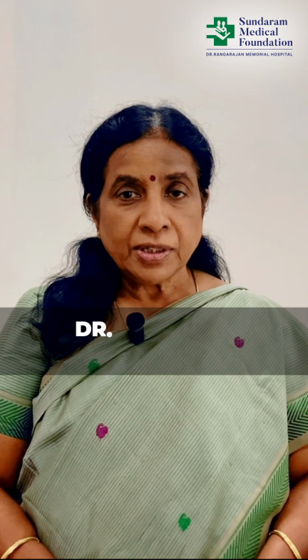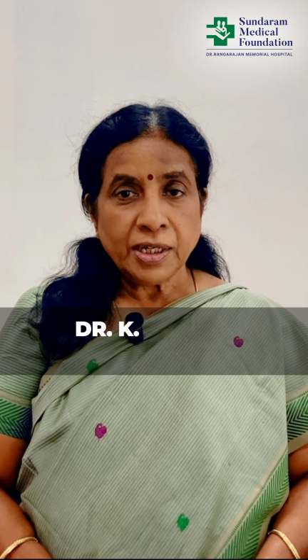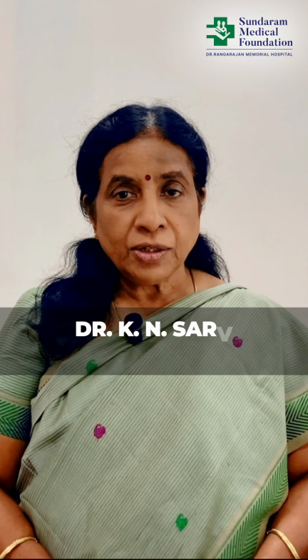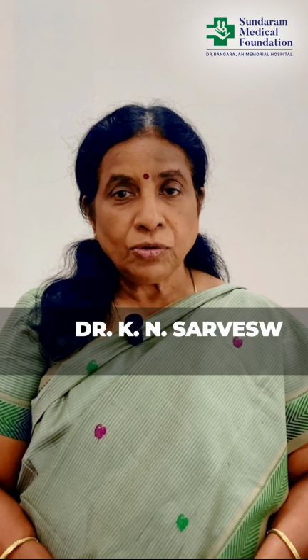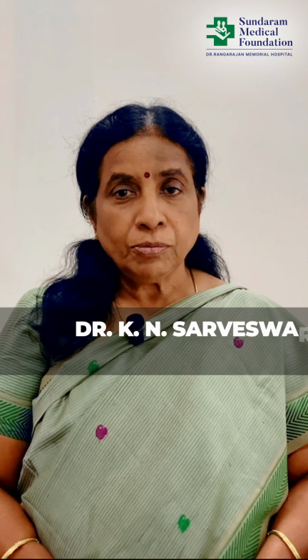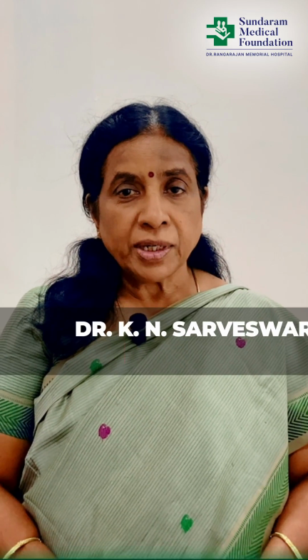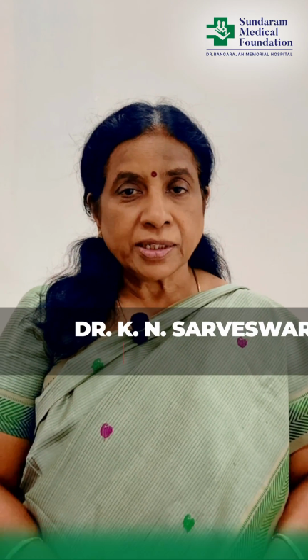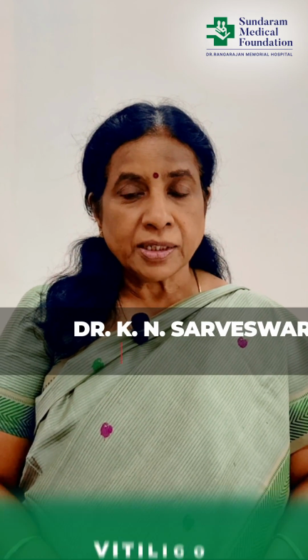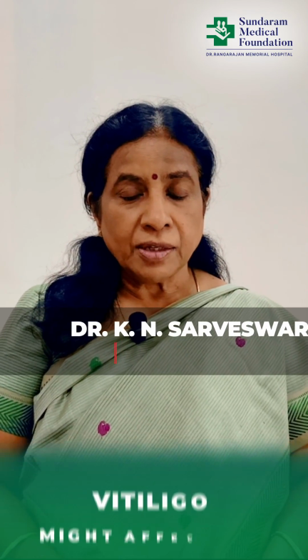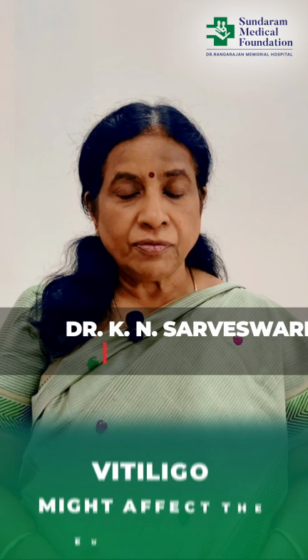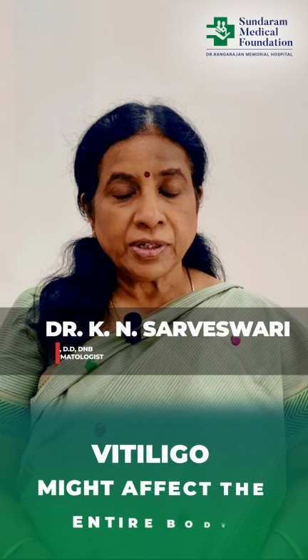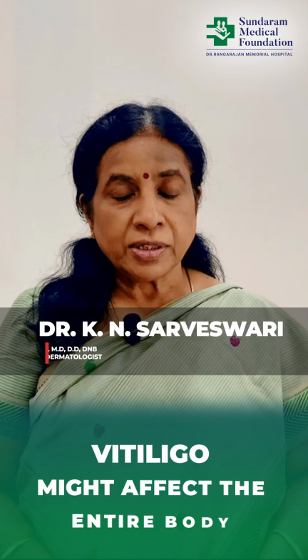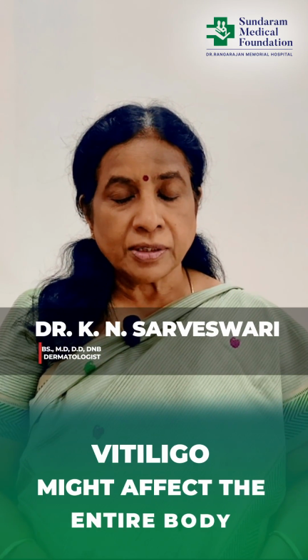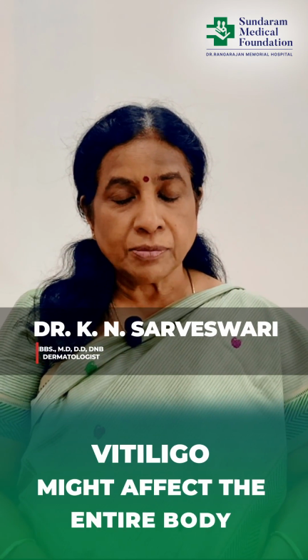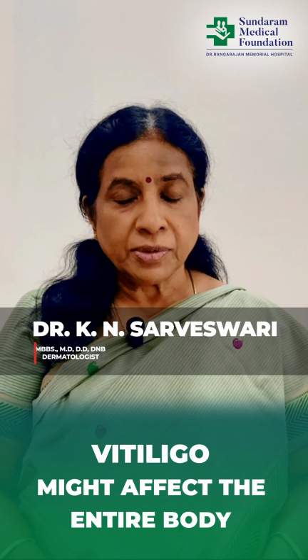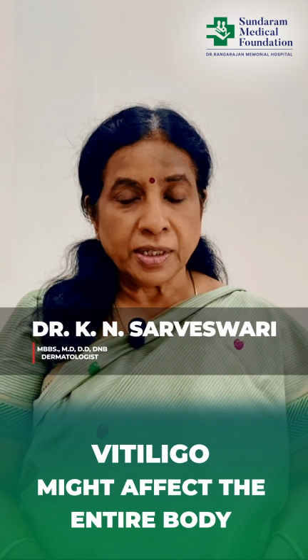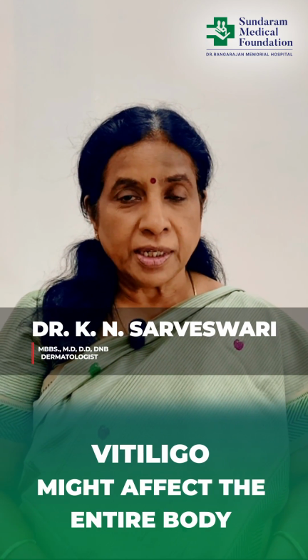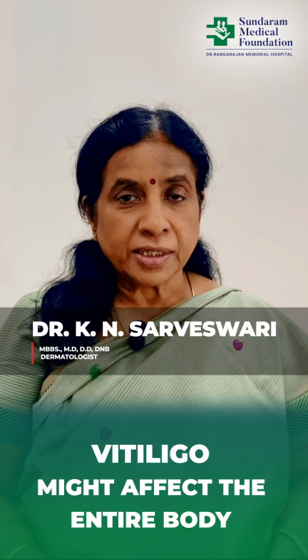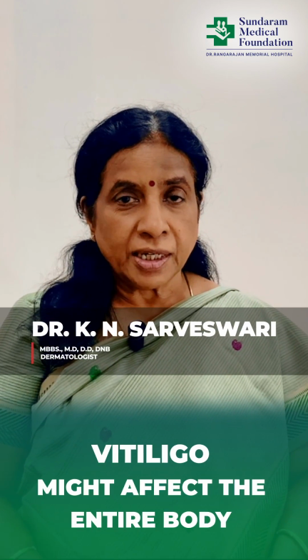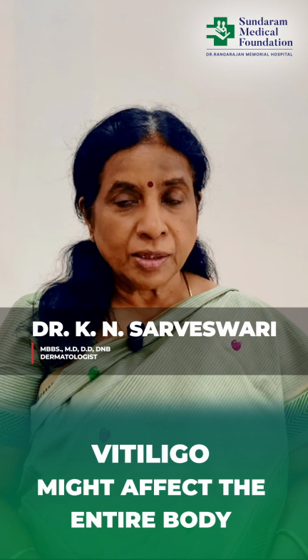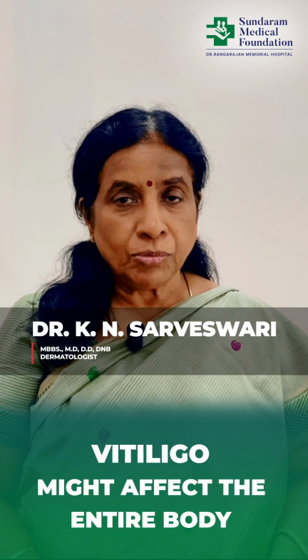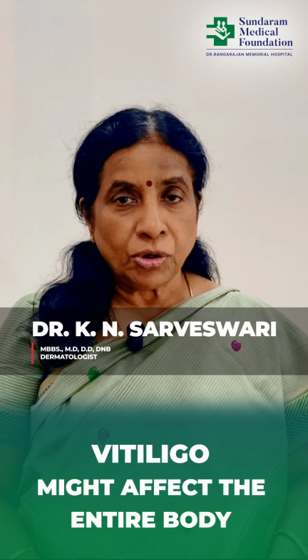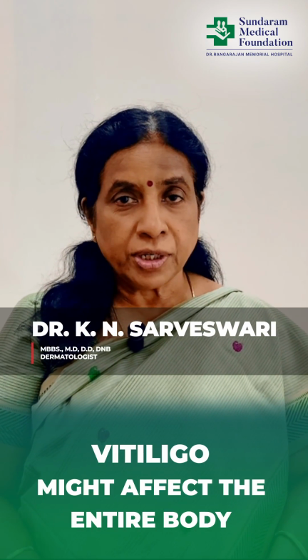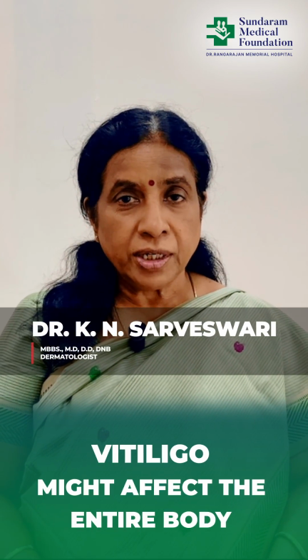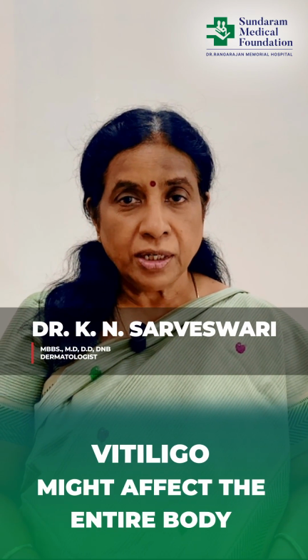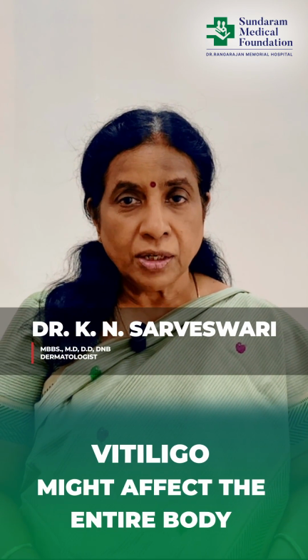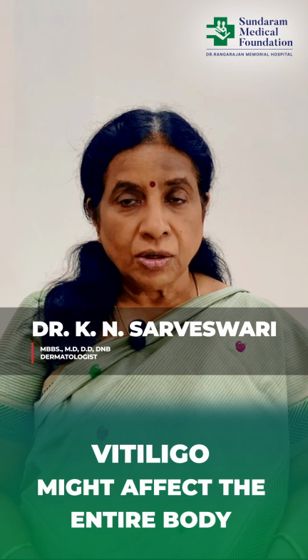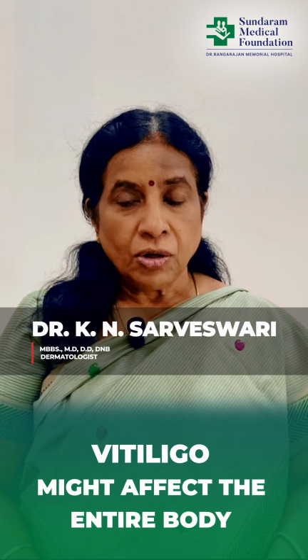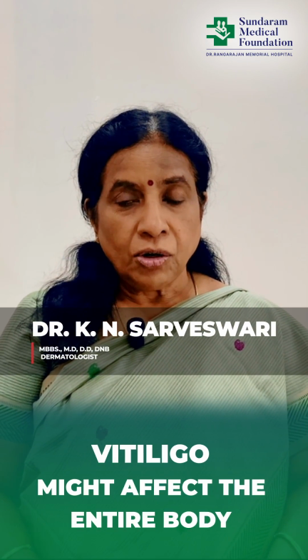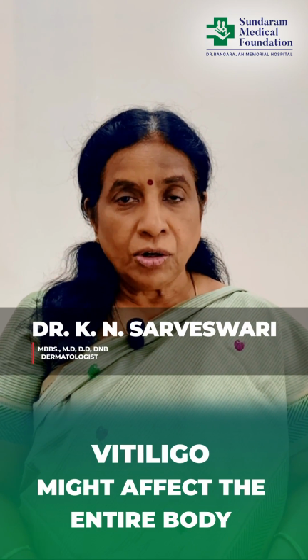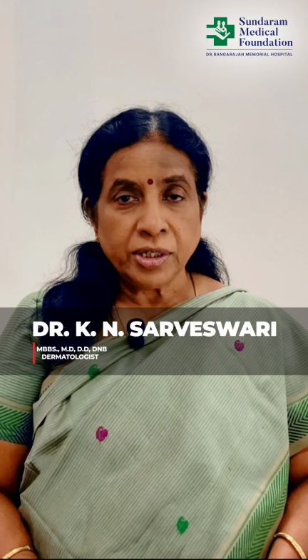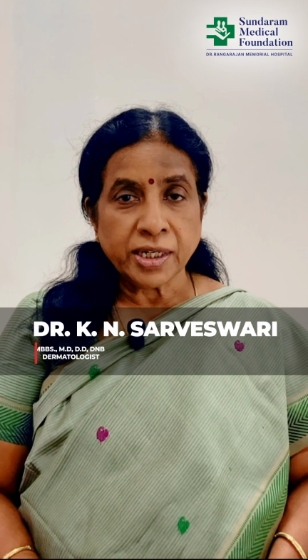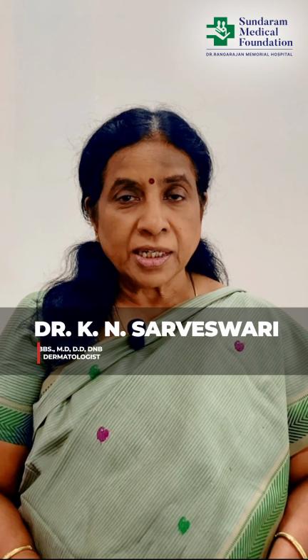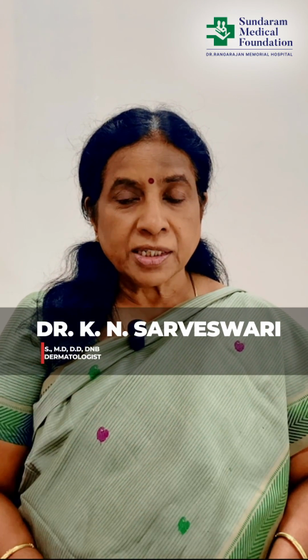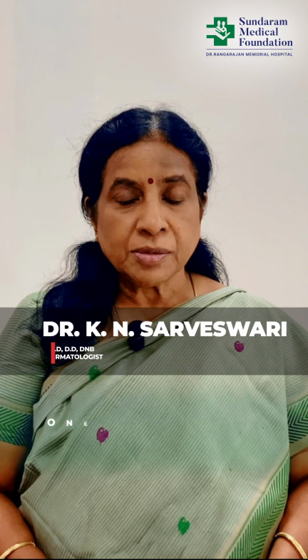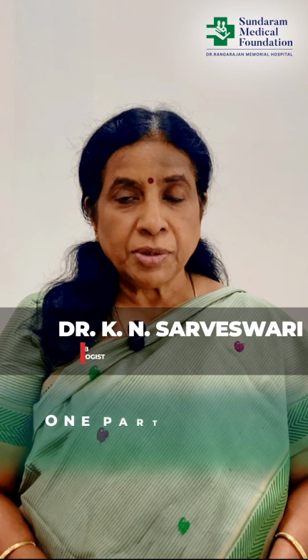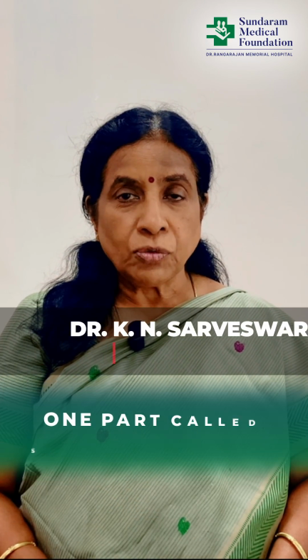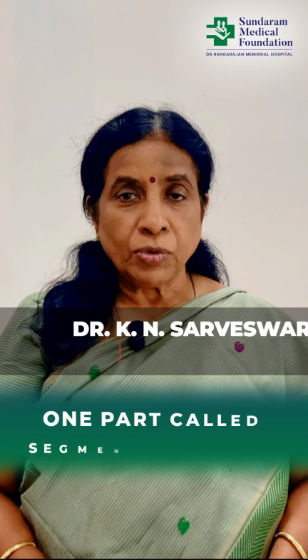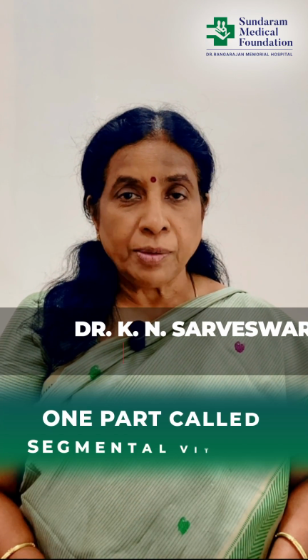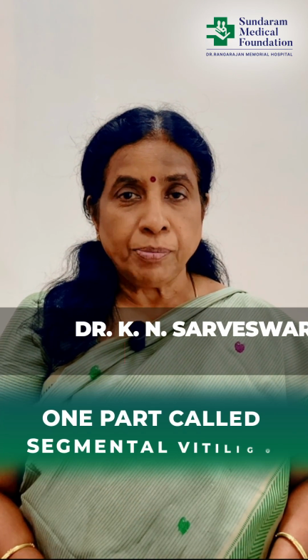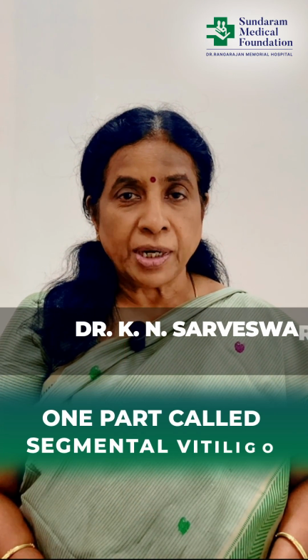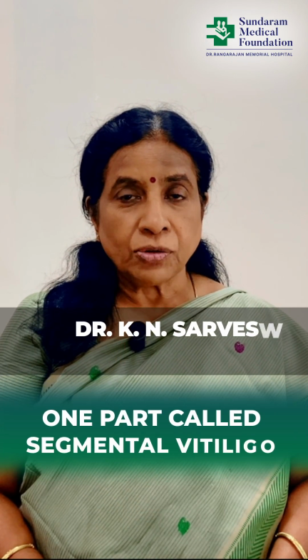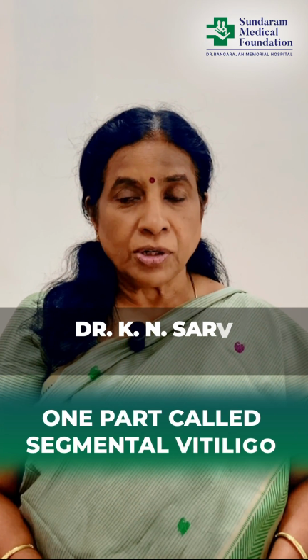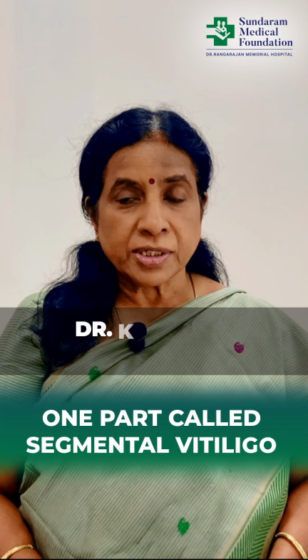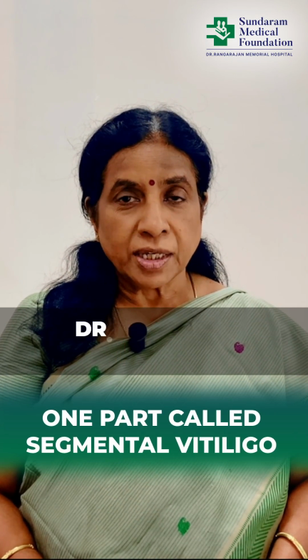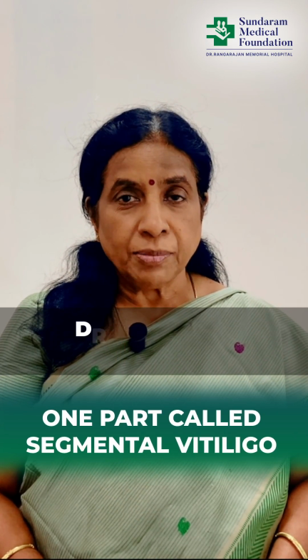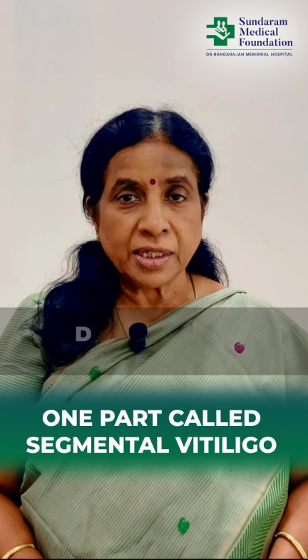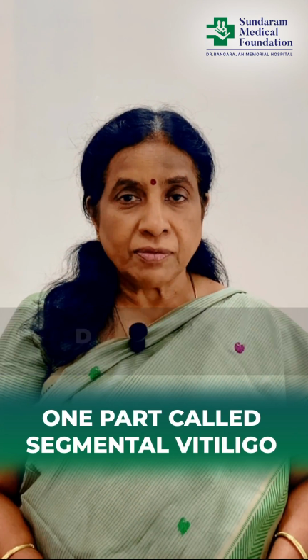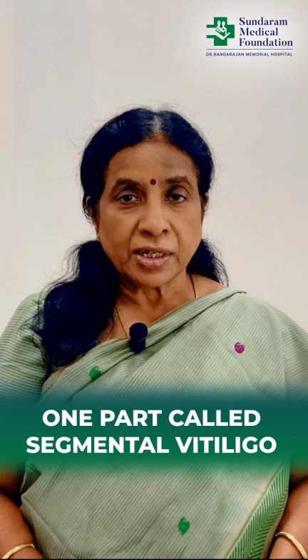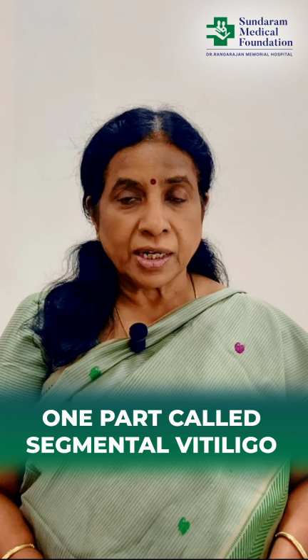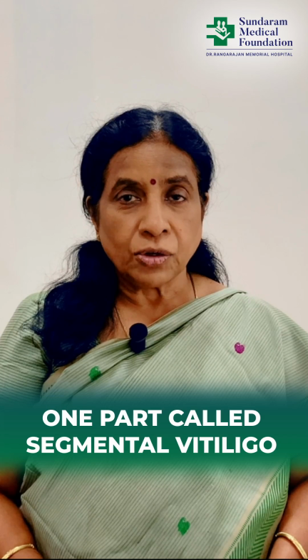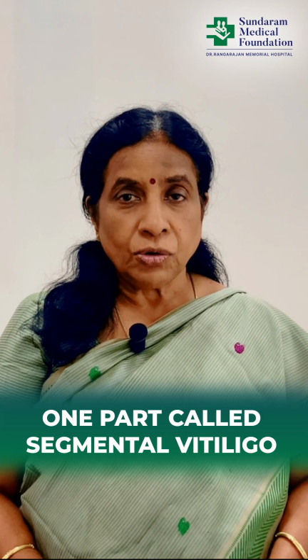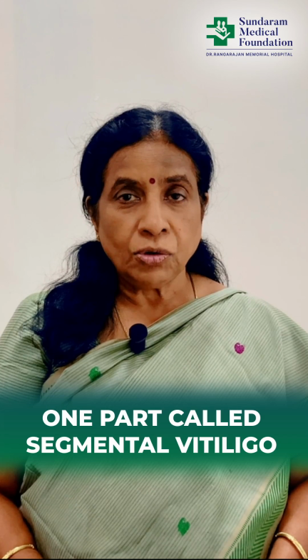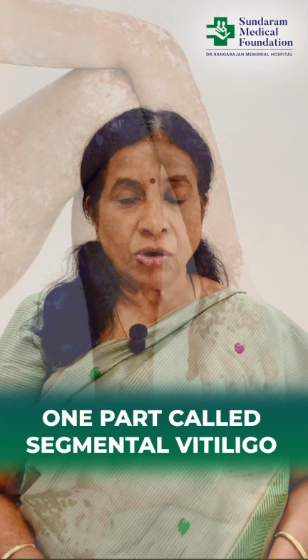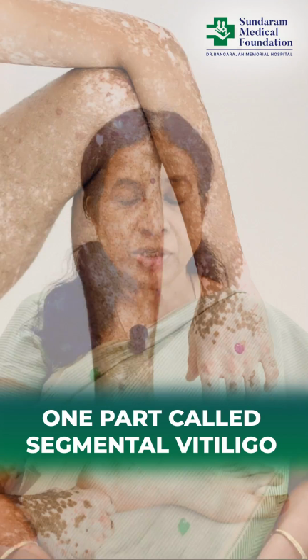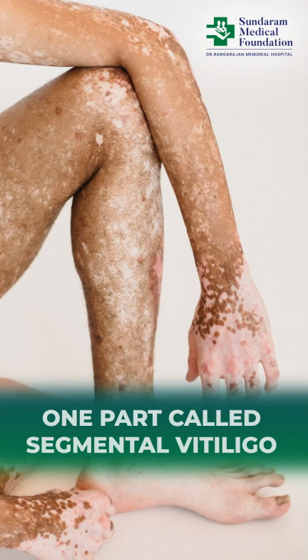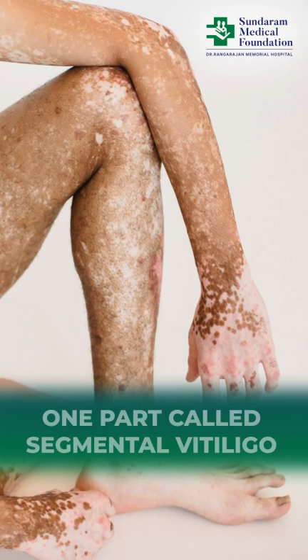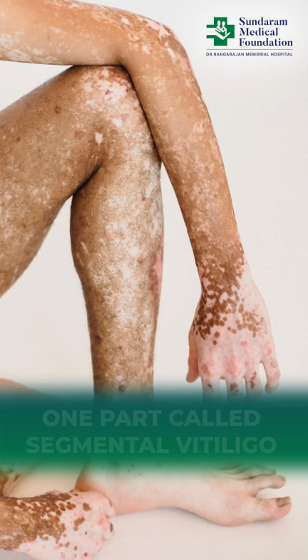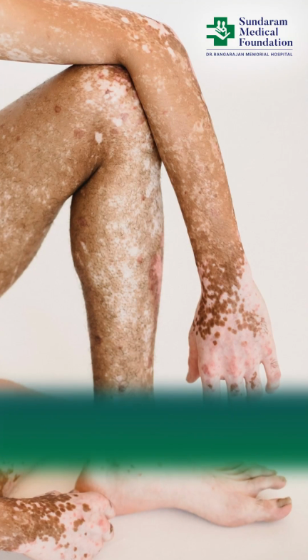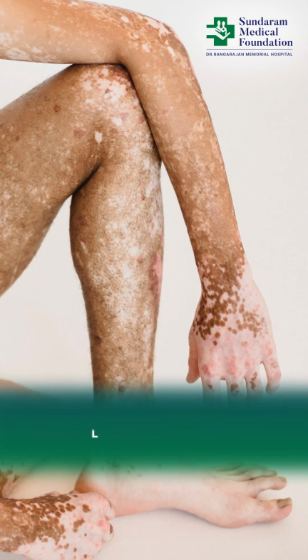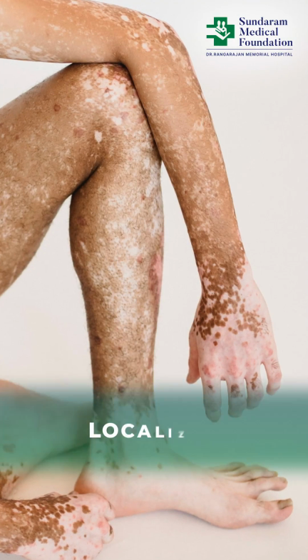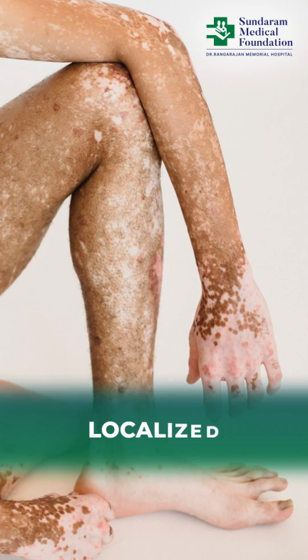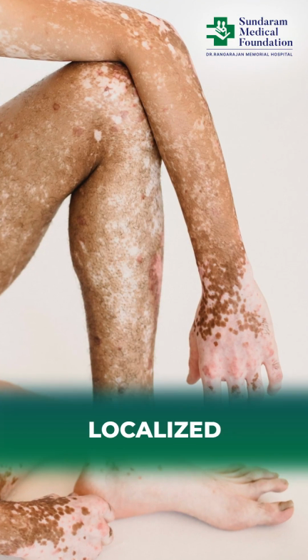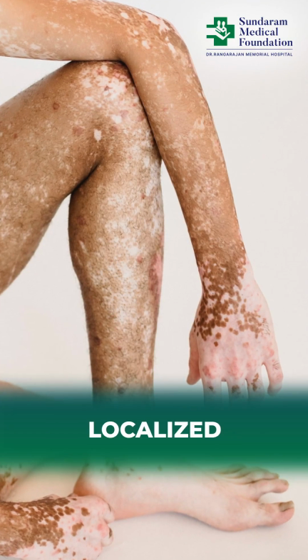Vitiligo might affect the entire body, or it can just be in one part called segmental vitiligo, or it can just be localized.